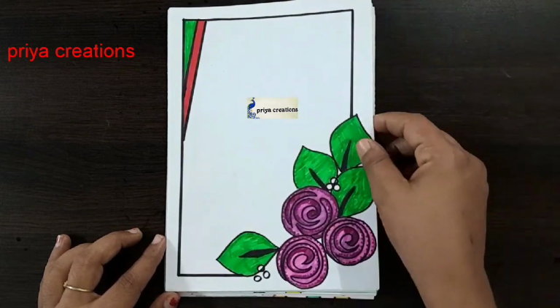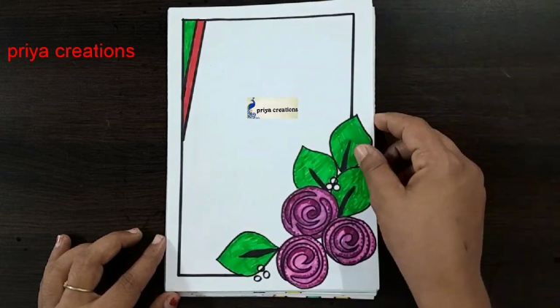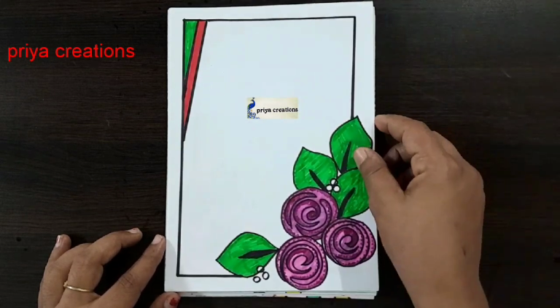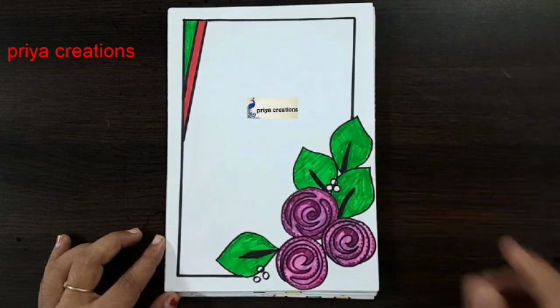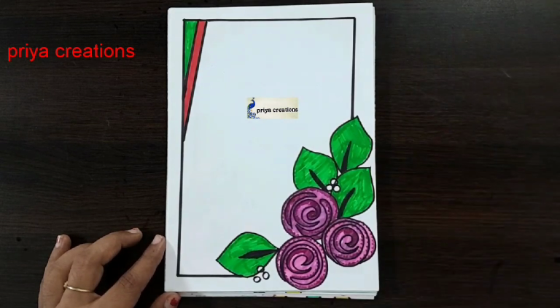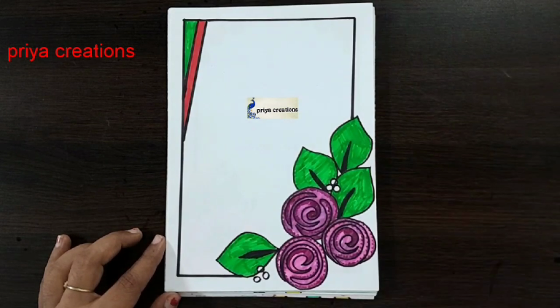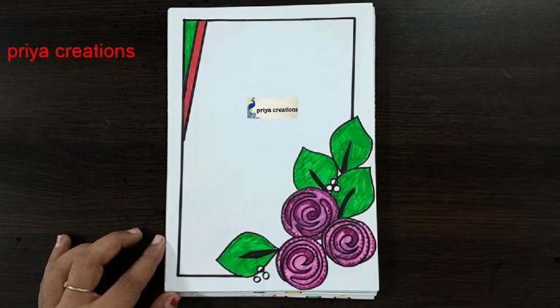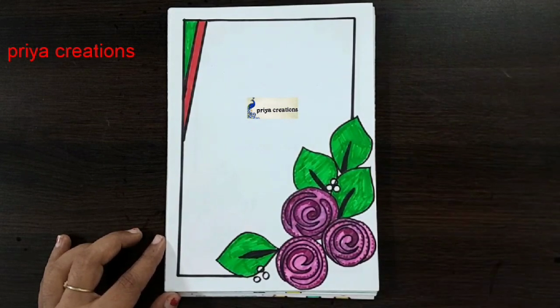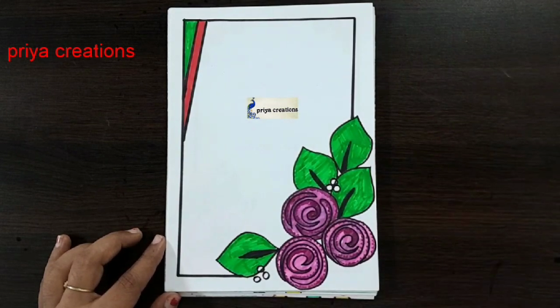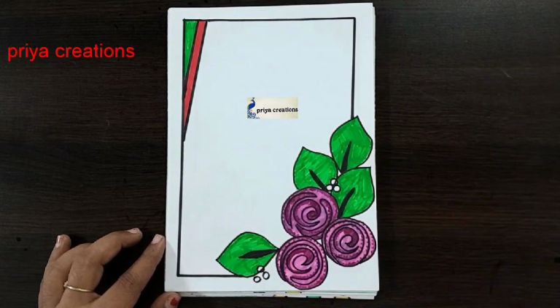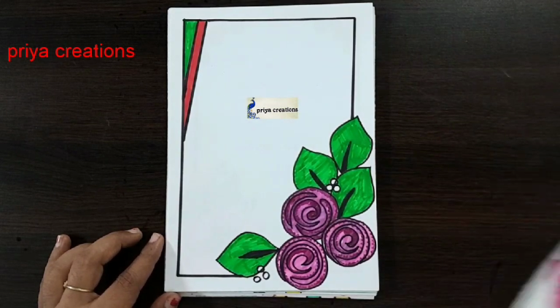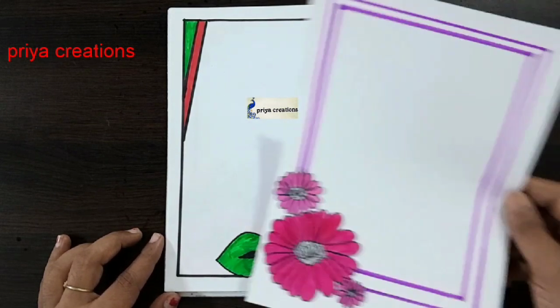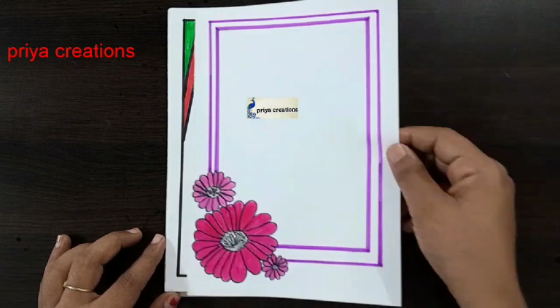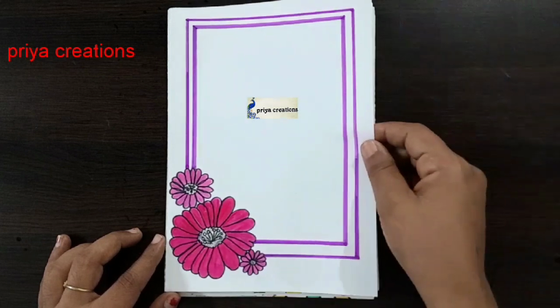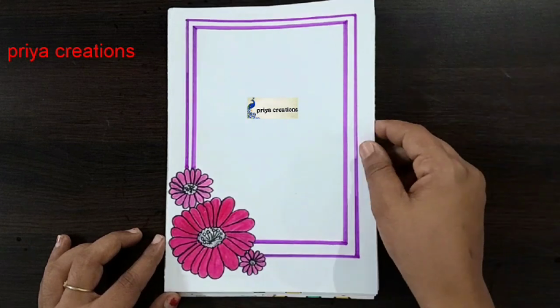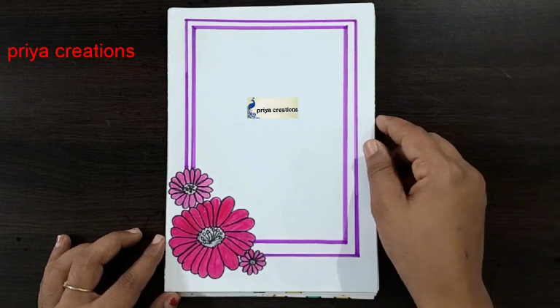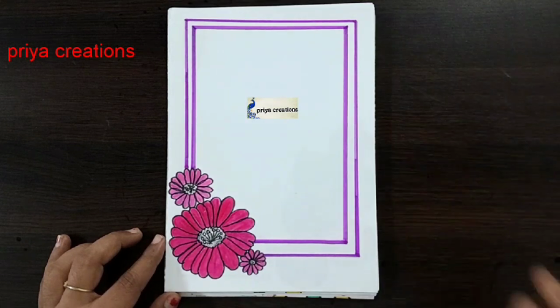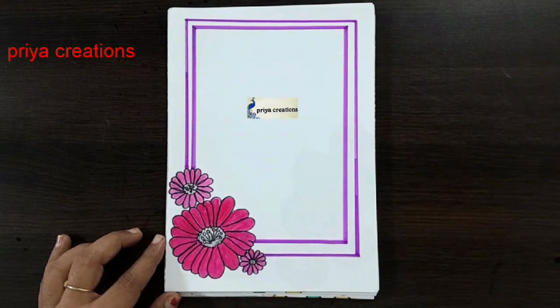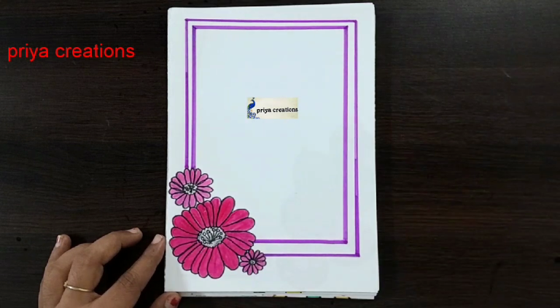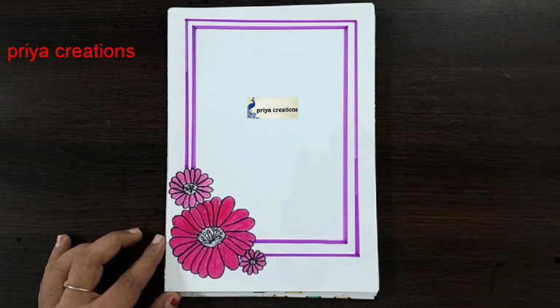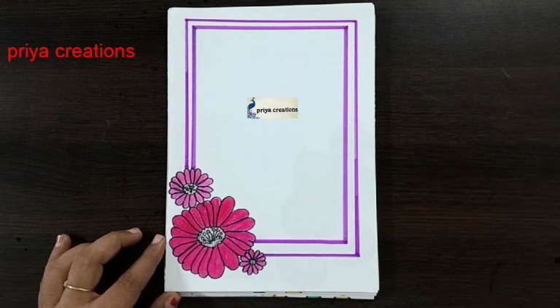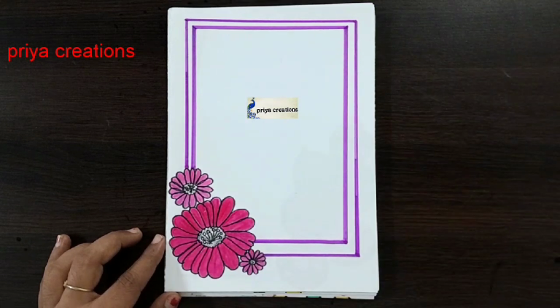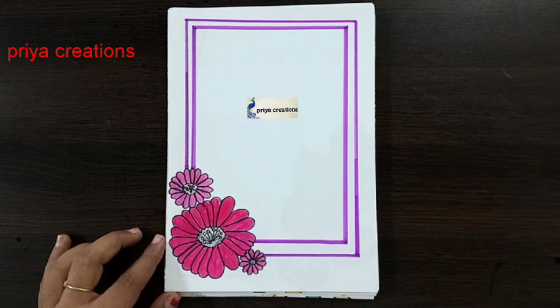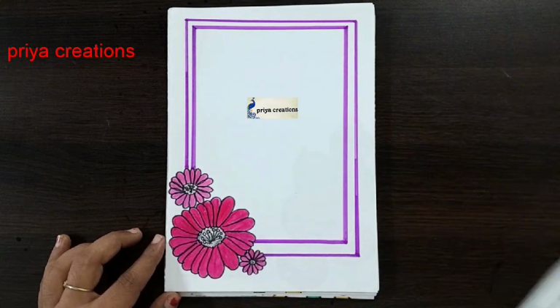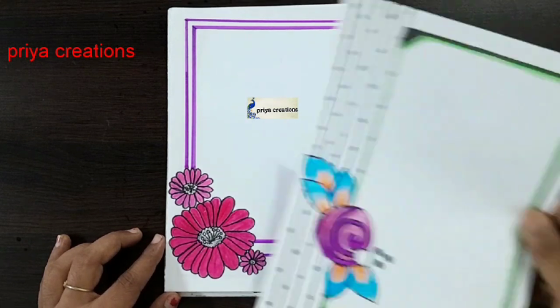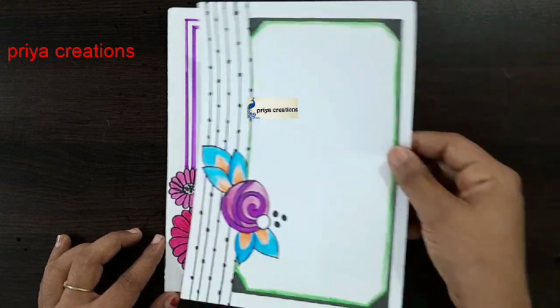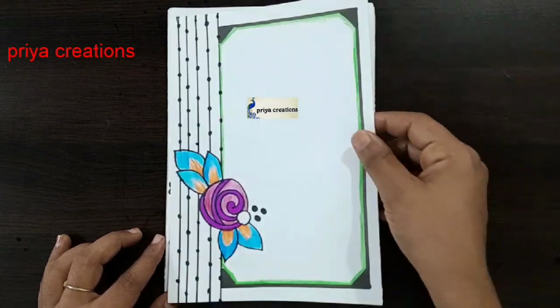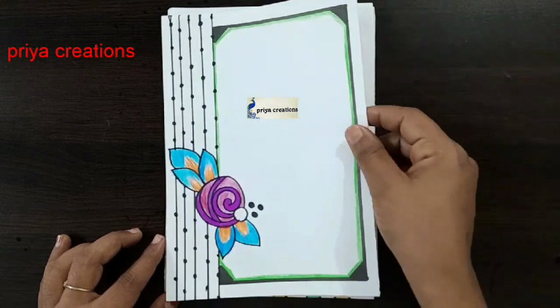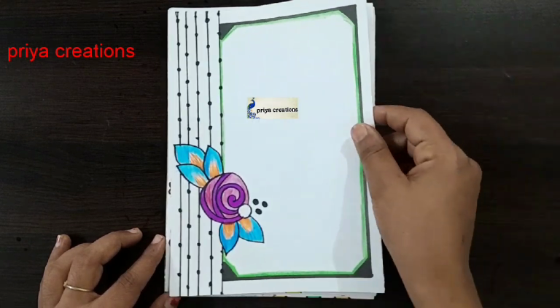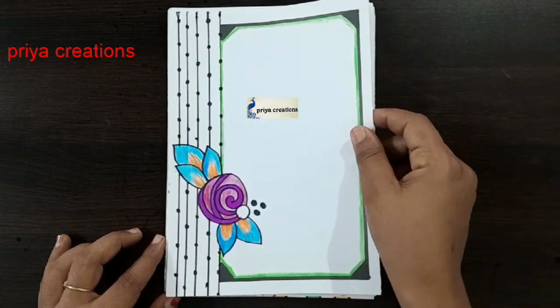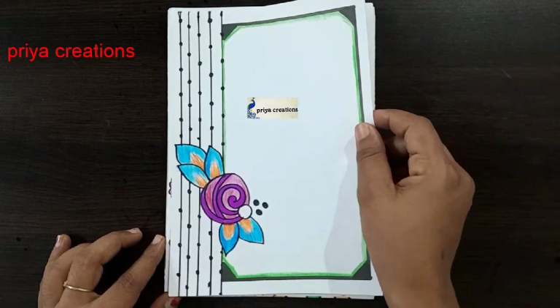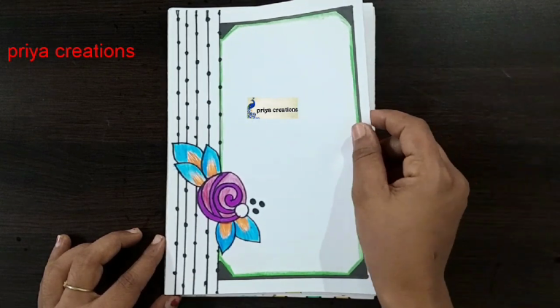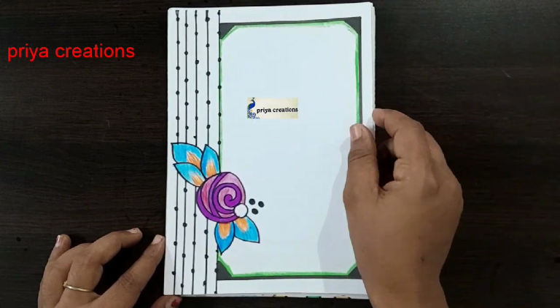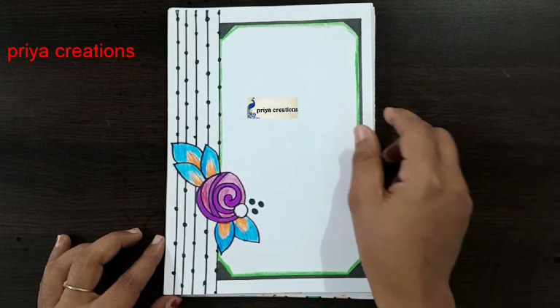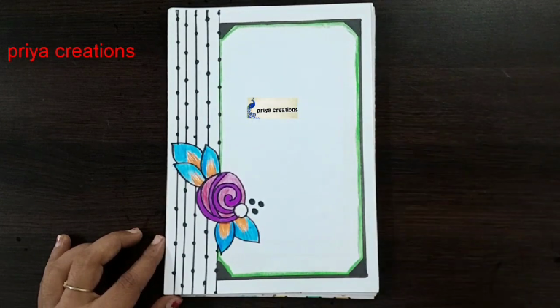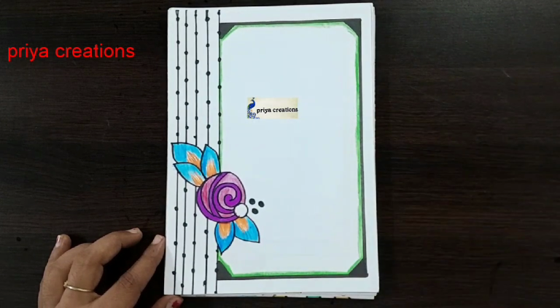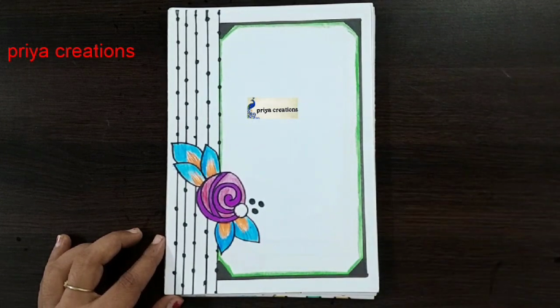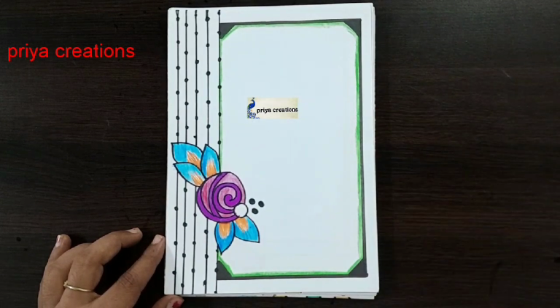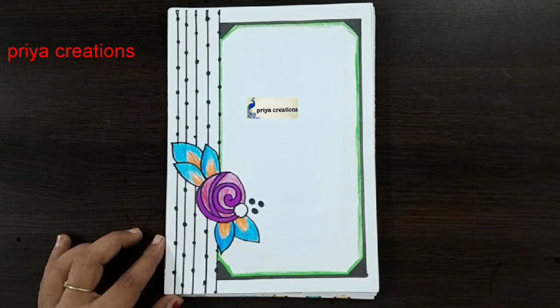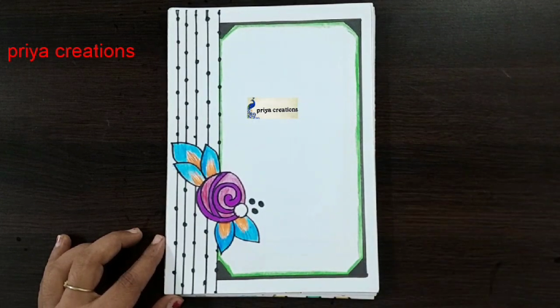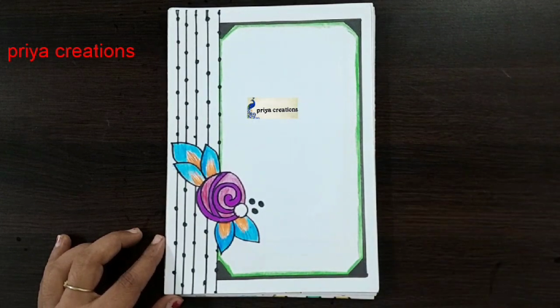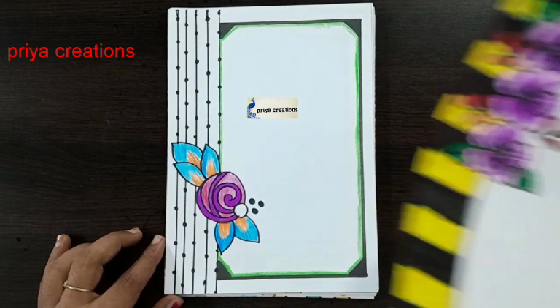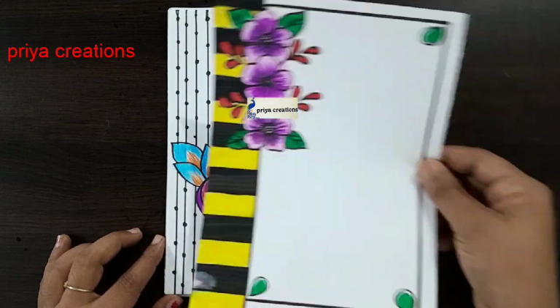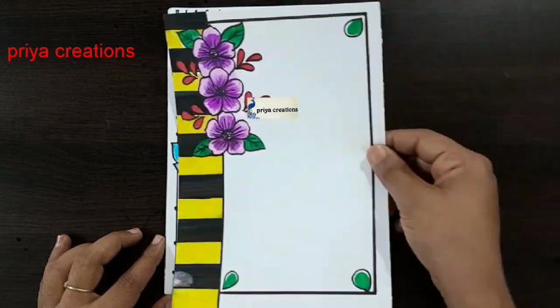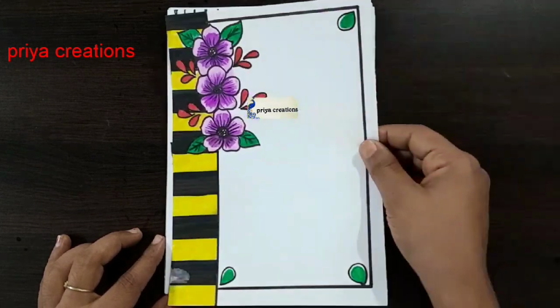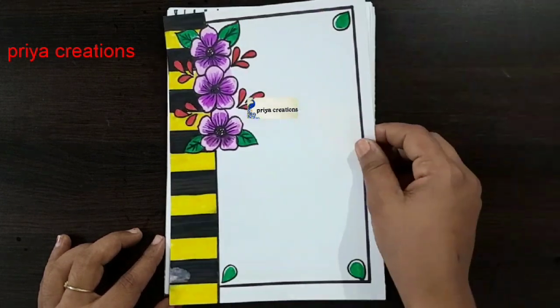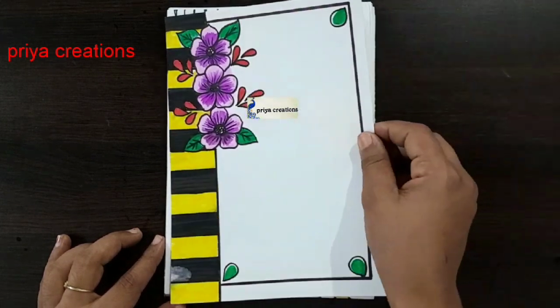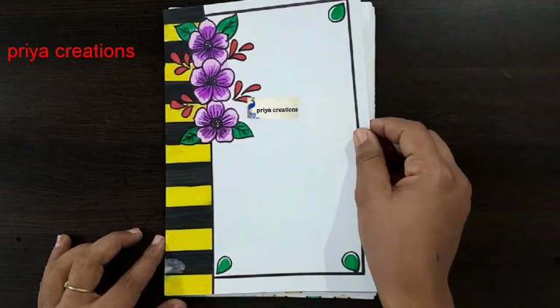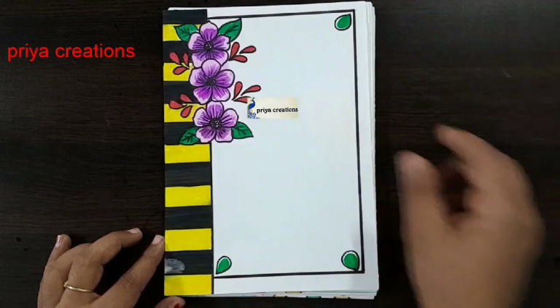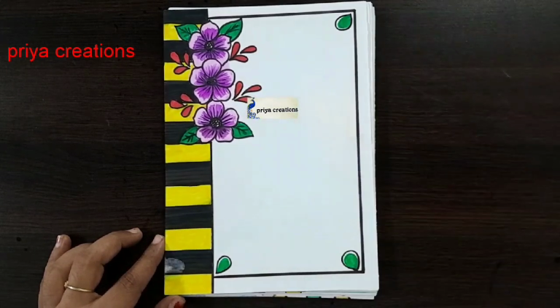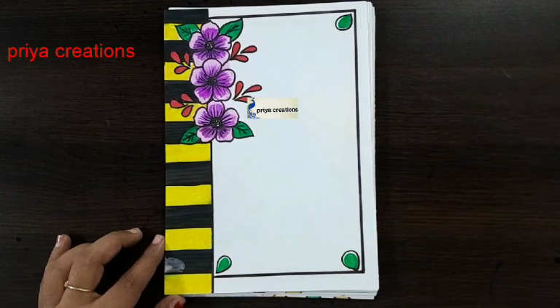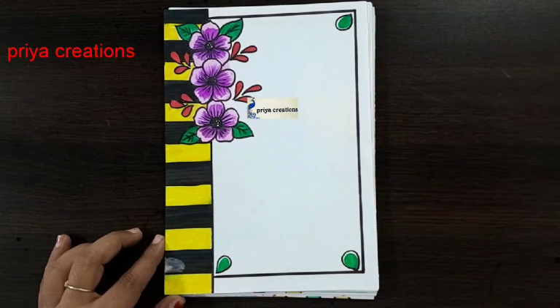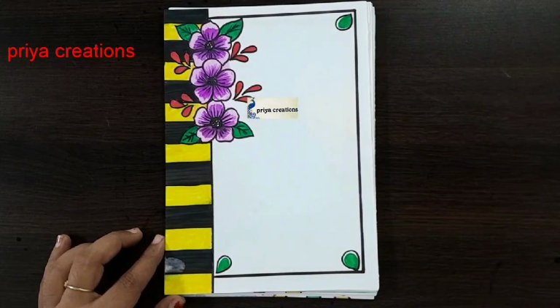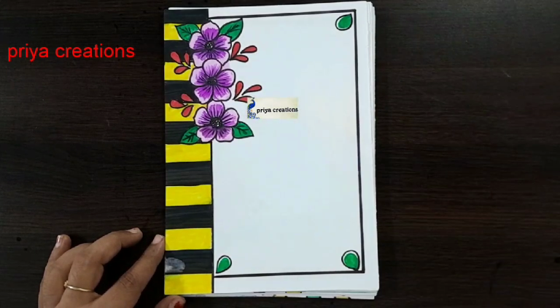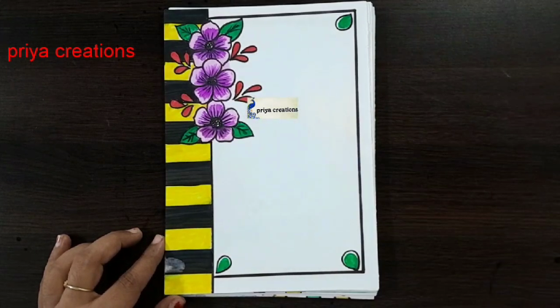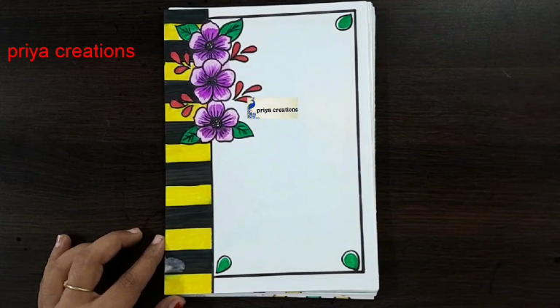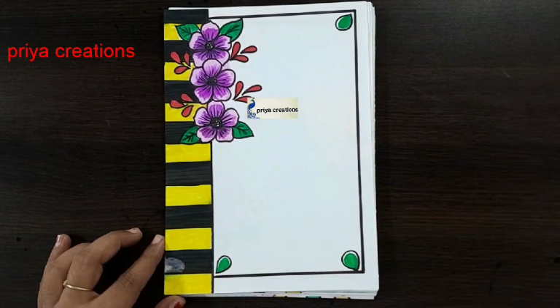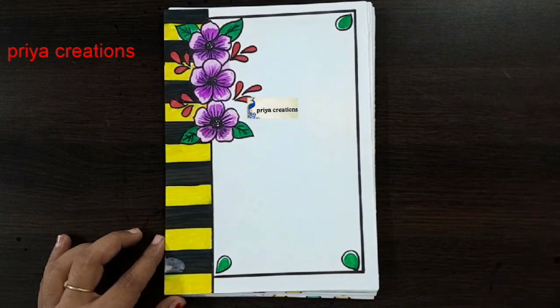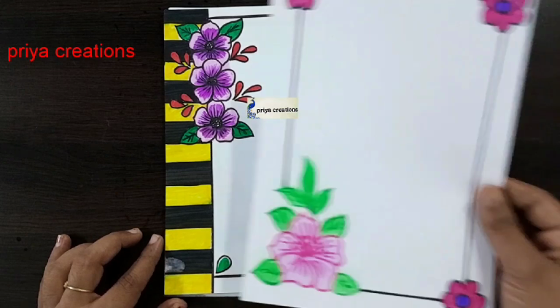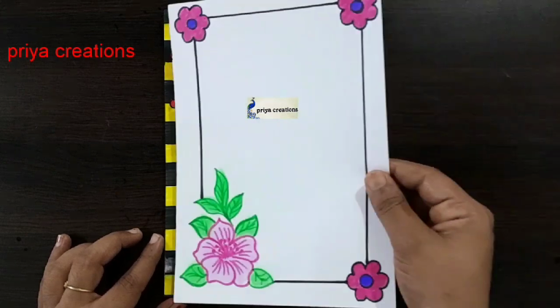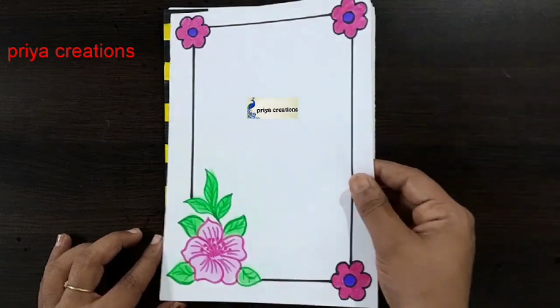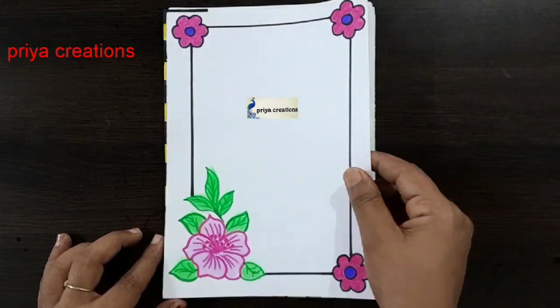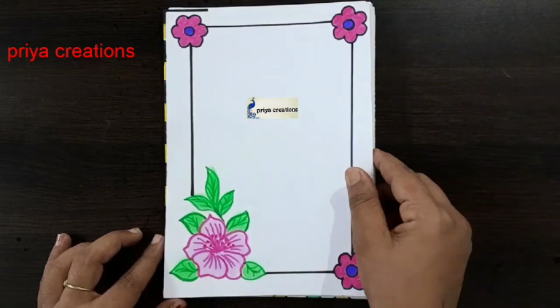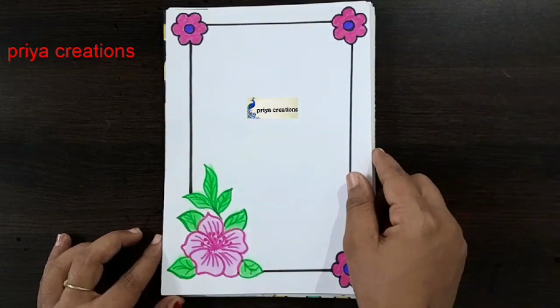Pink and green color combination flower border design. Thank you so much for watching. Support me by liking, sharing, commenting, and subscribing.